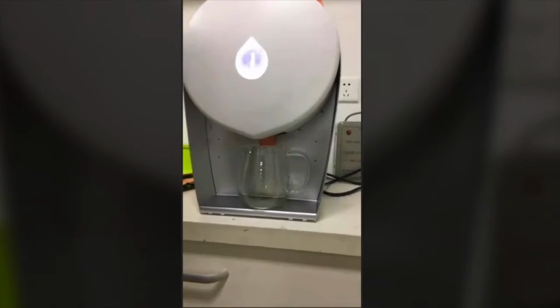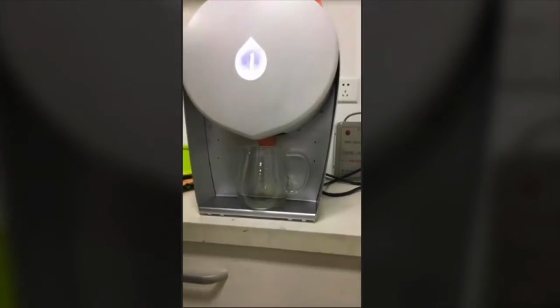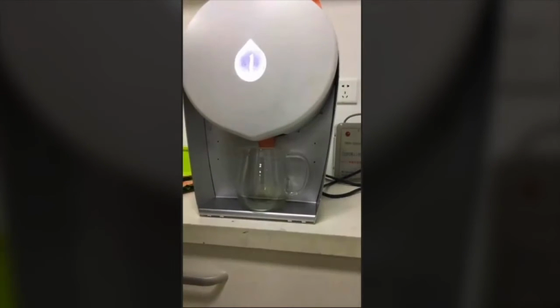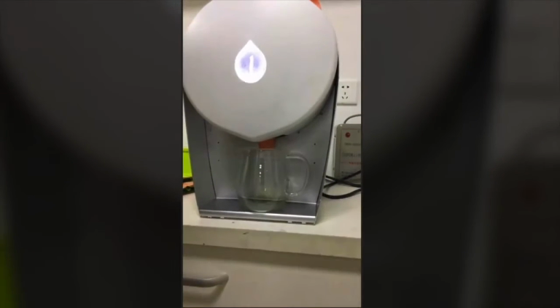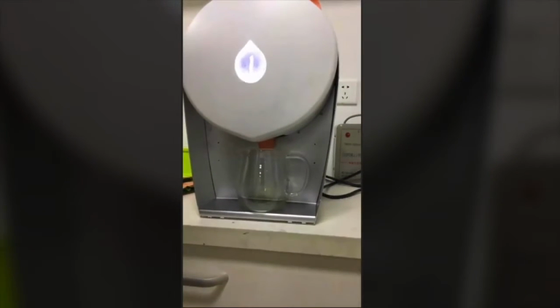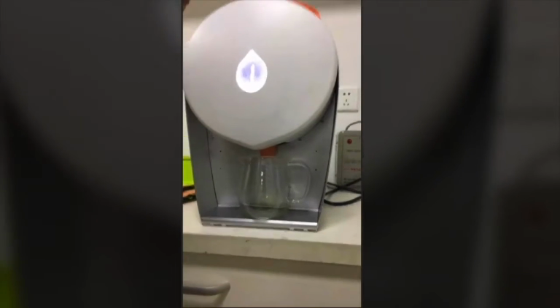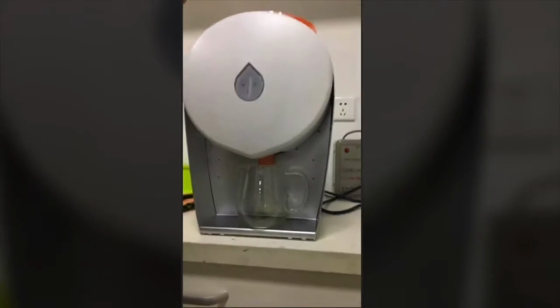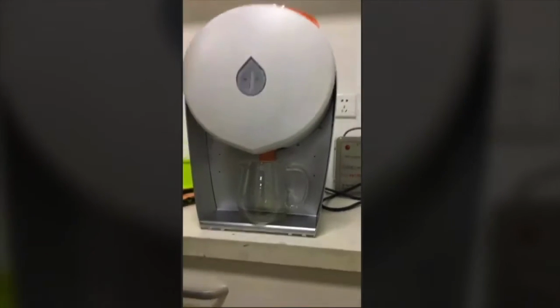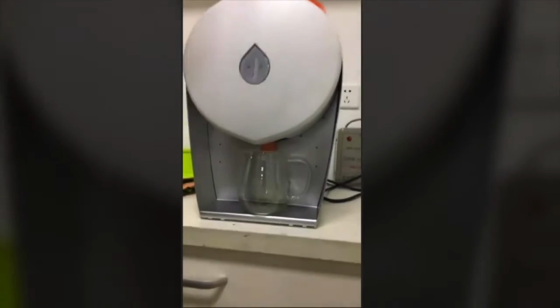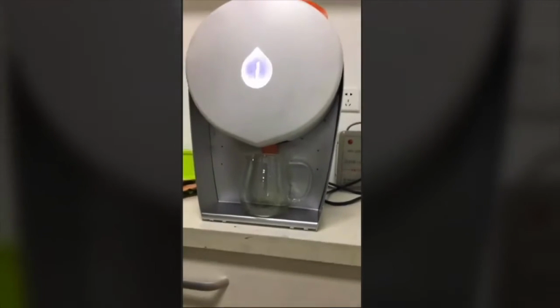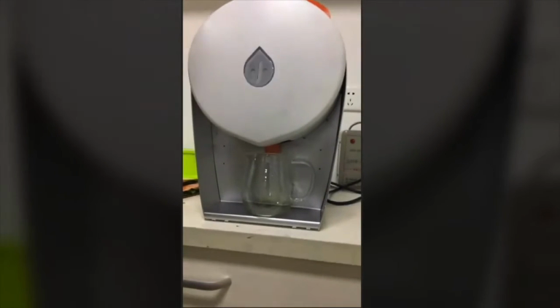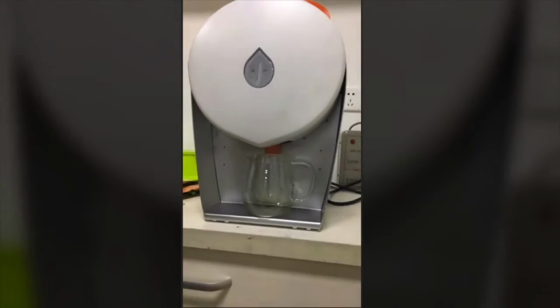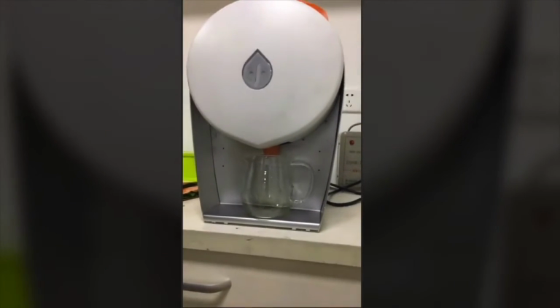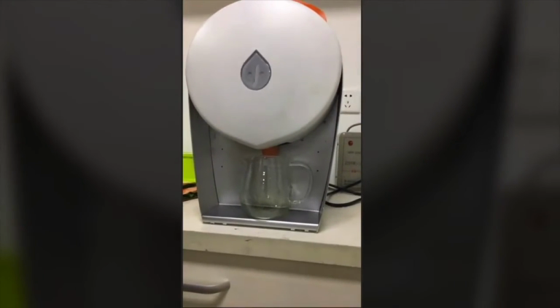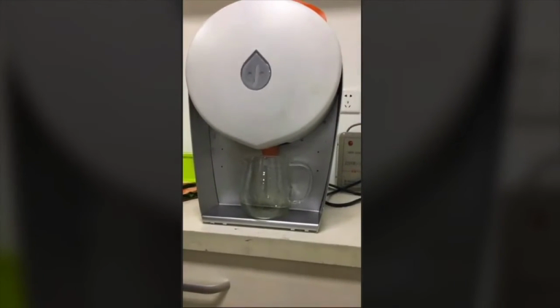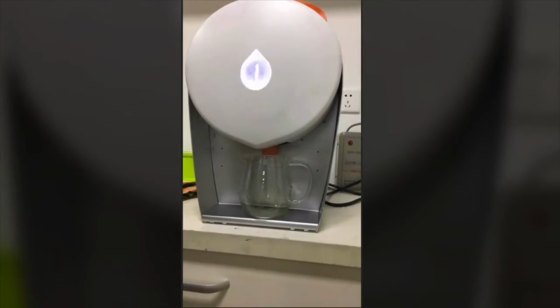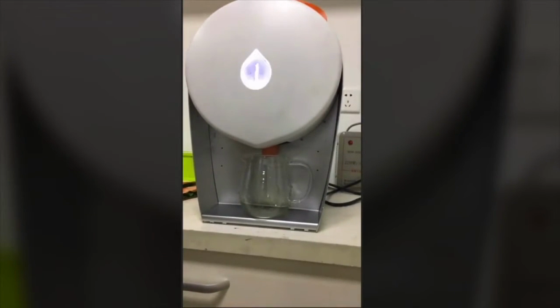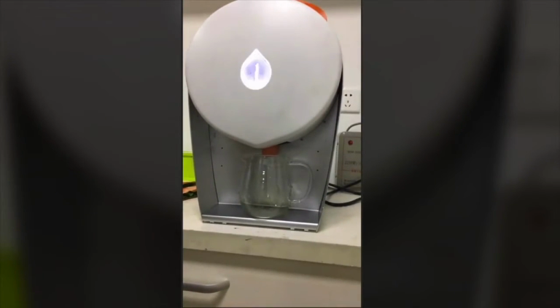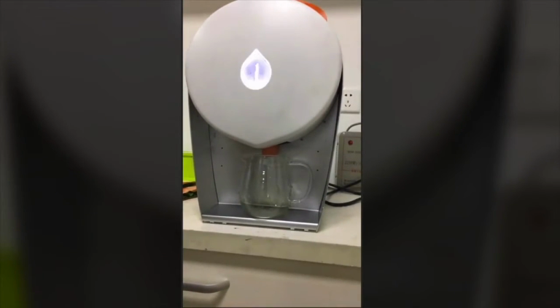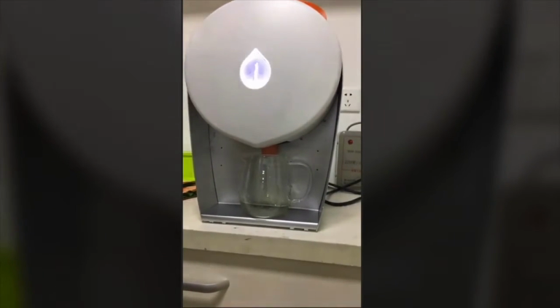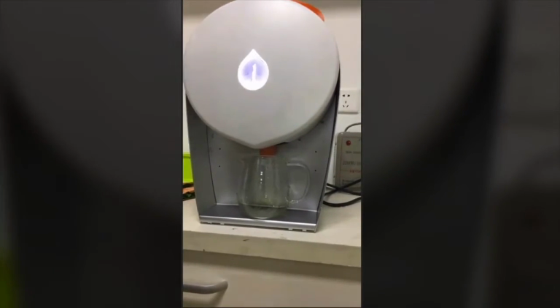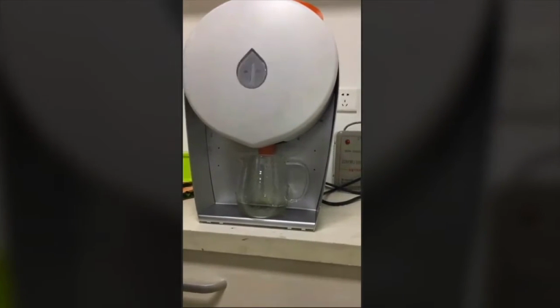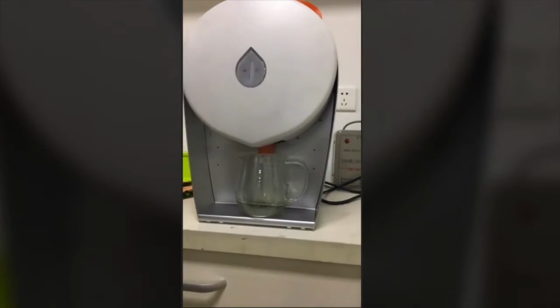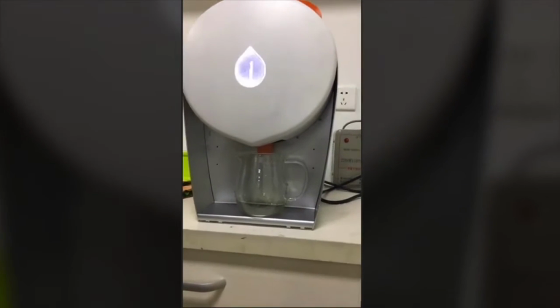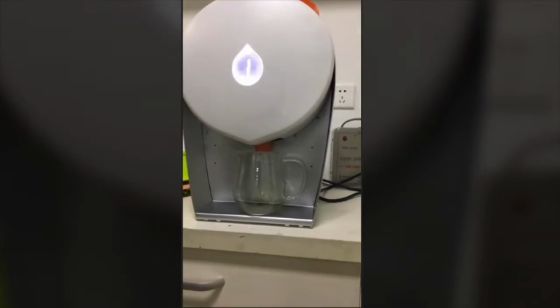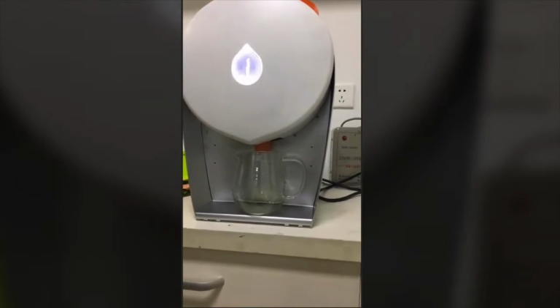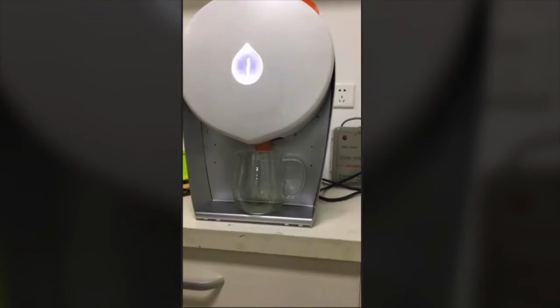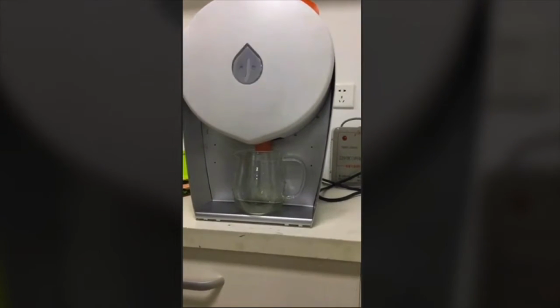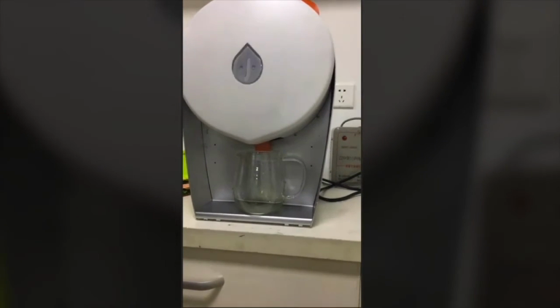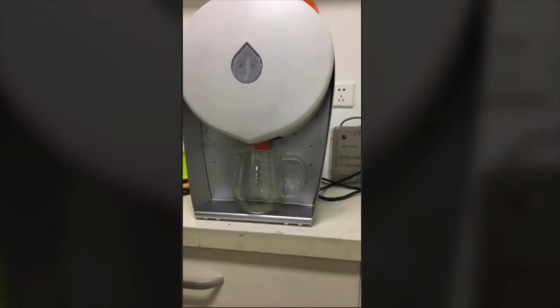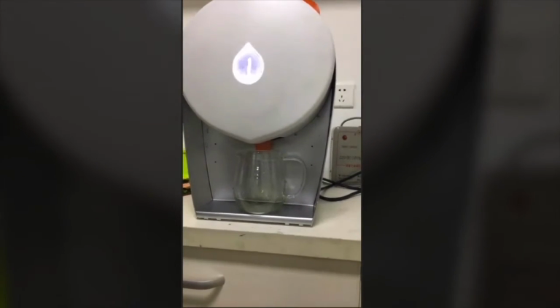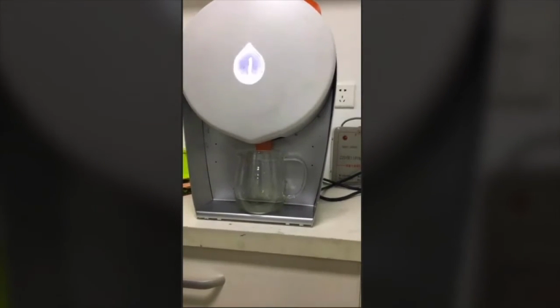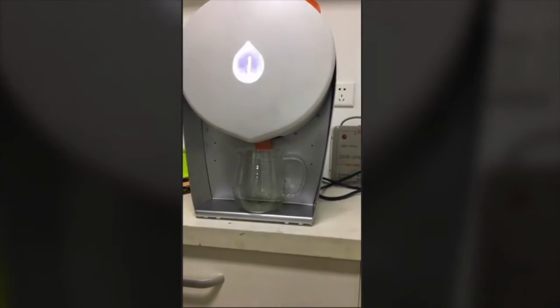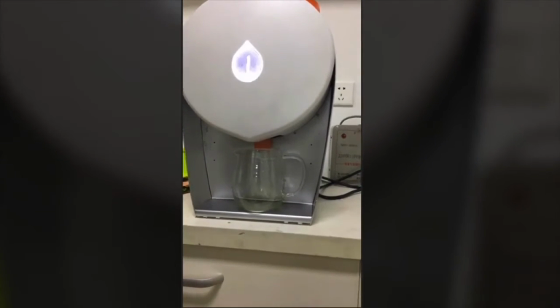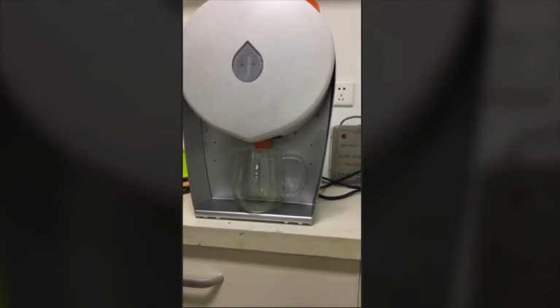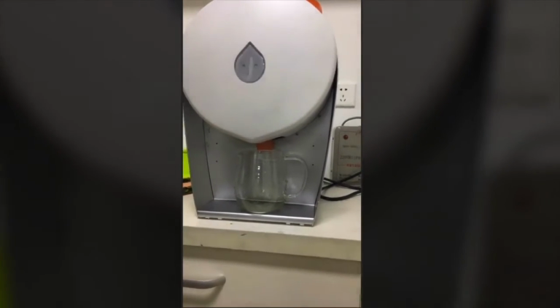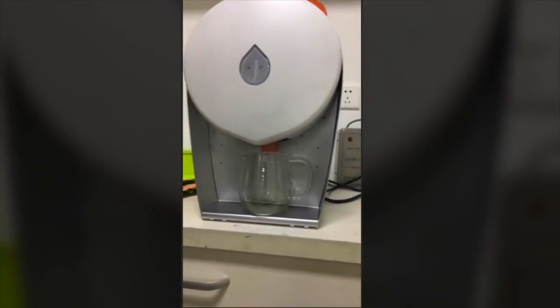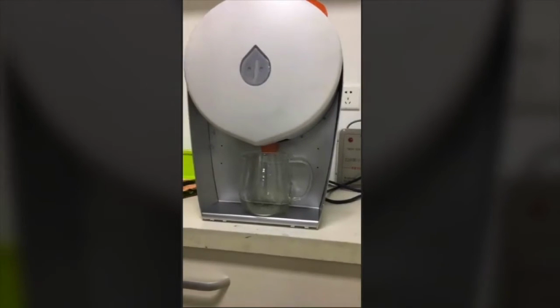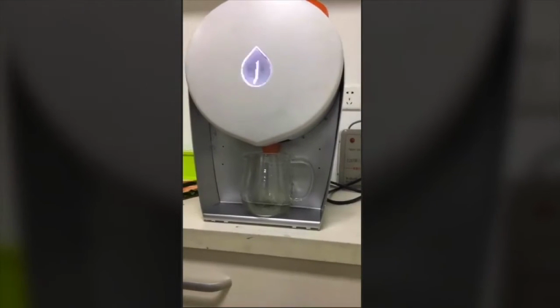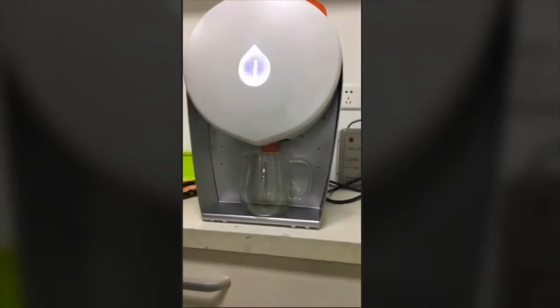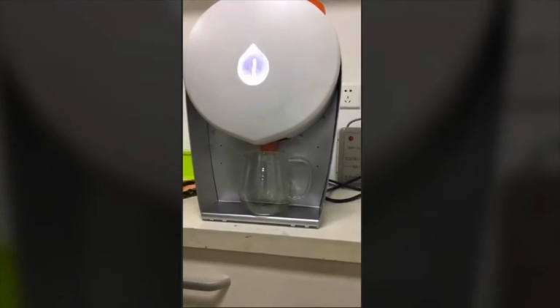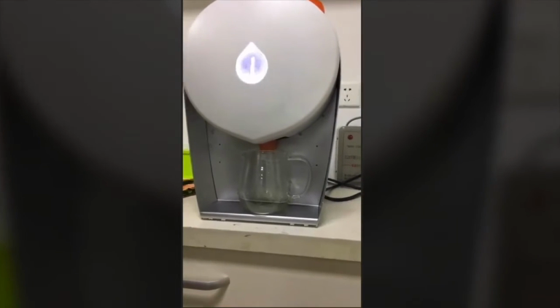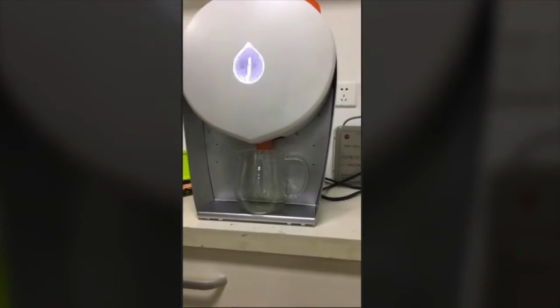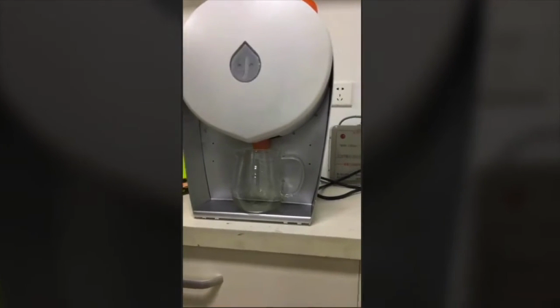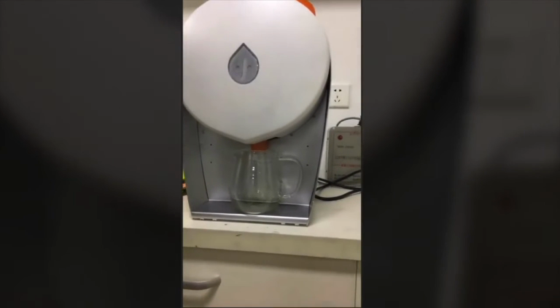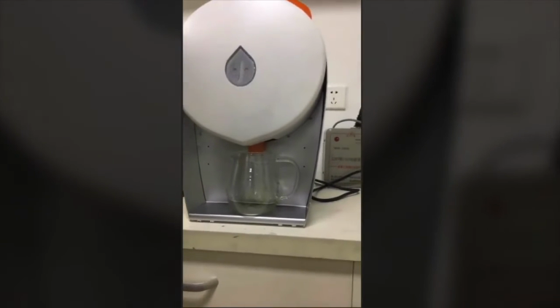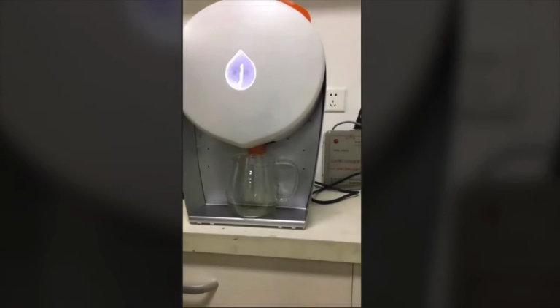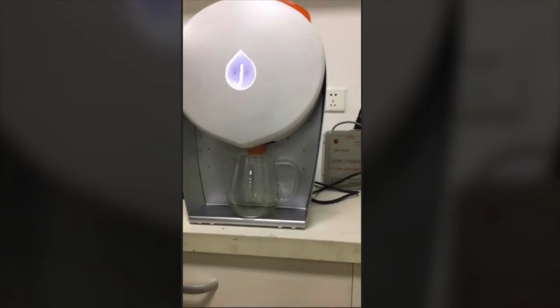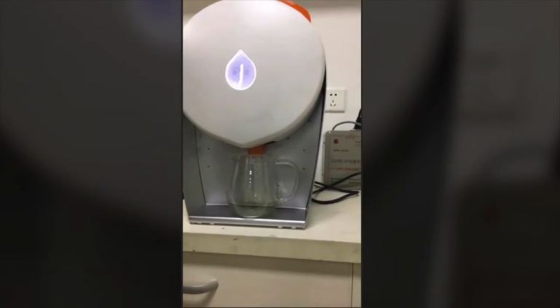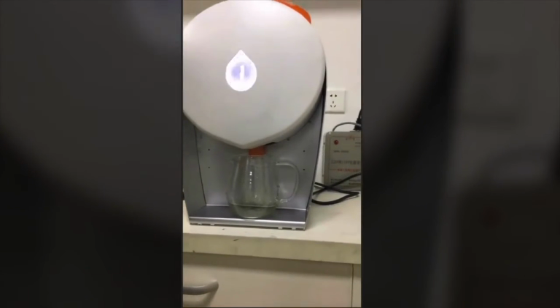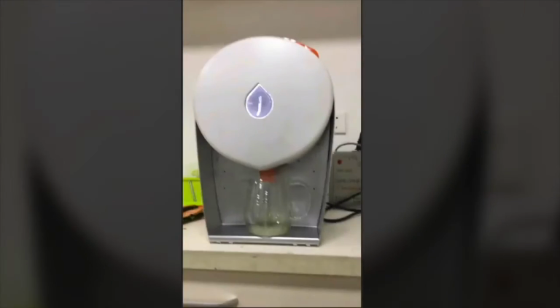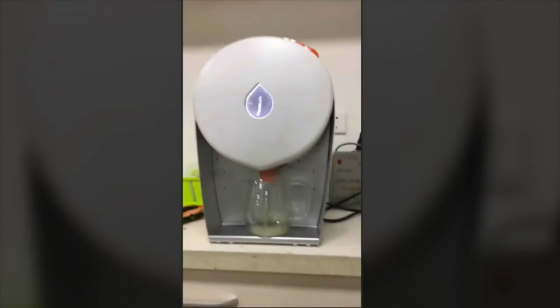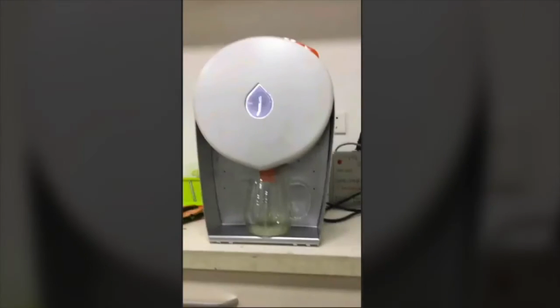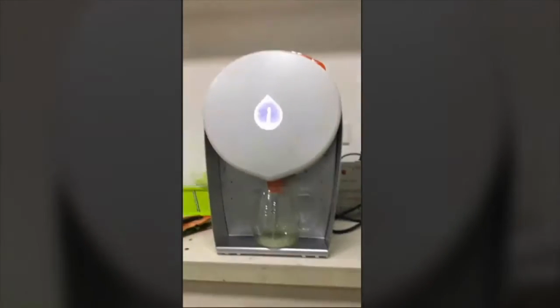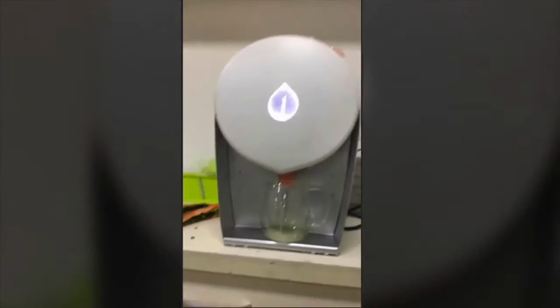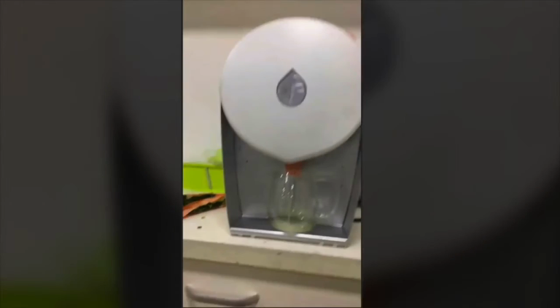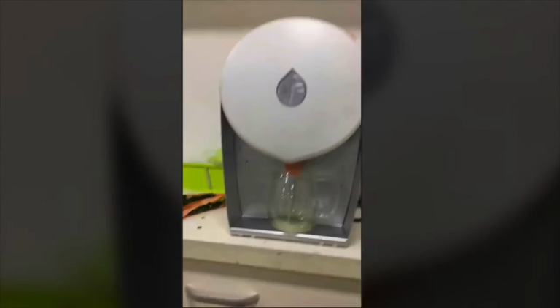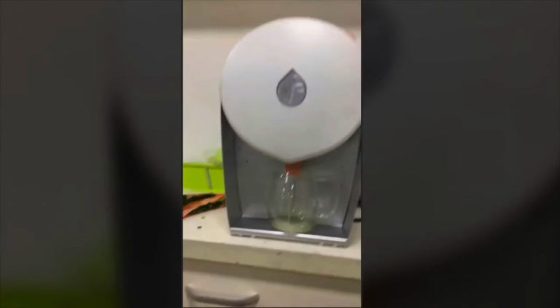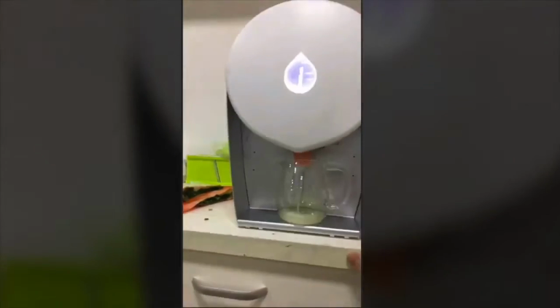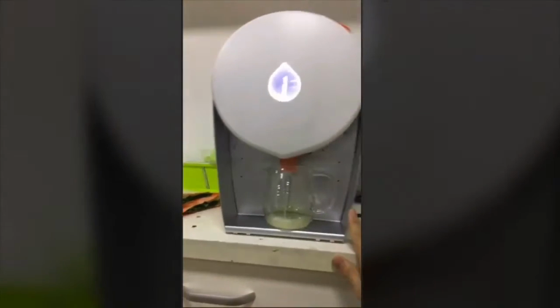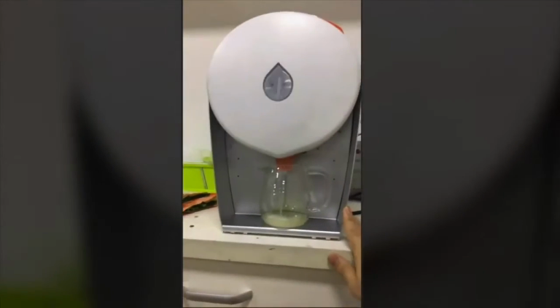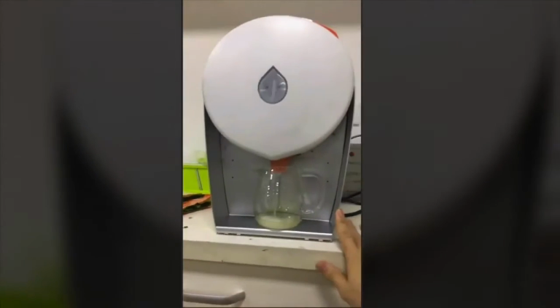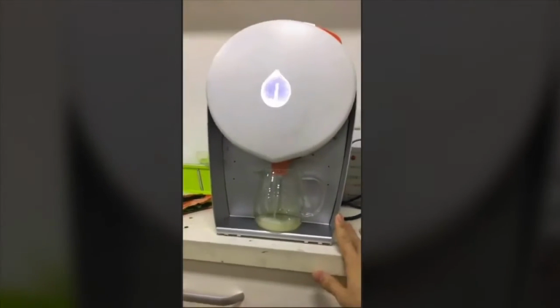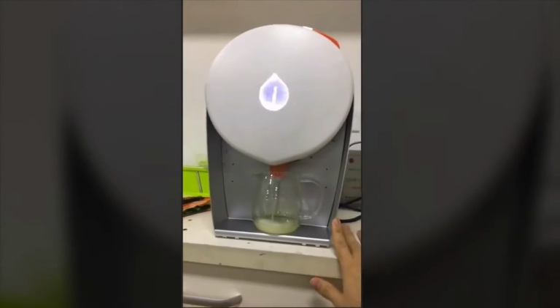So we press the button on the machine and in just 90 seconds we actually get our deliciously fresh pear juice, crushed by the equivalent of two elephants.